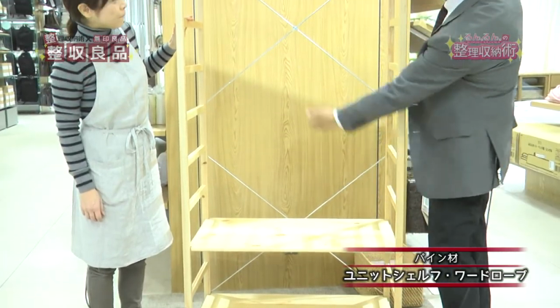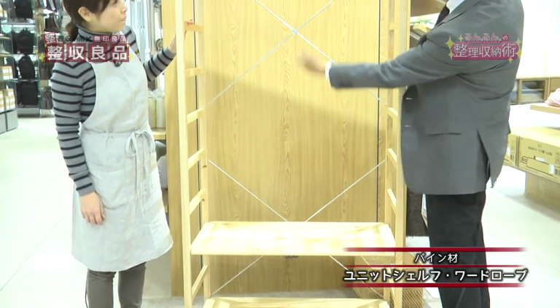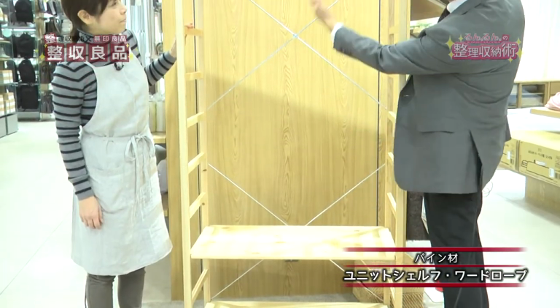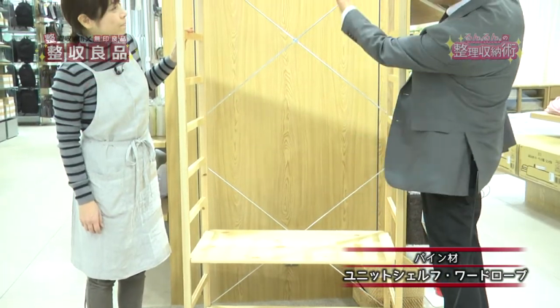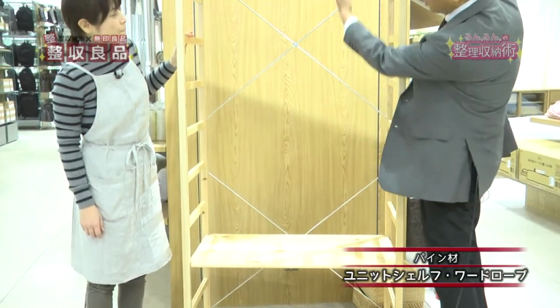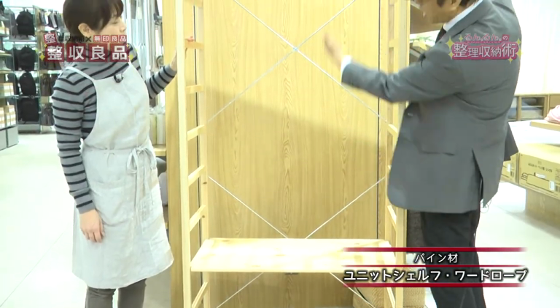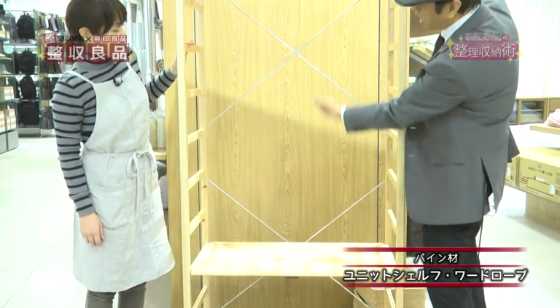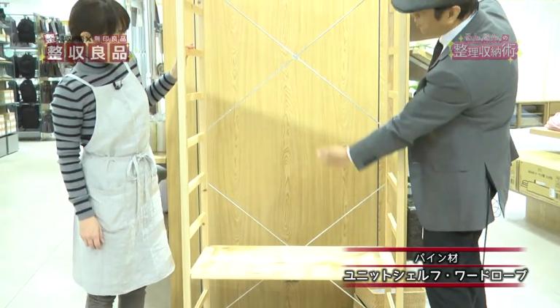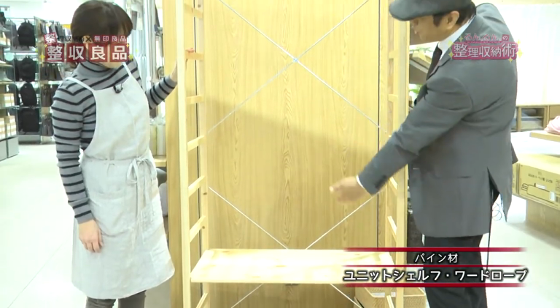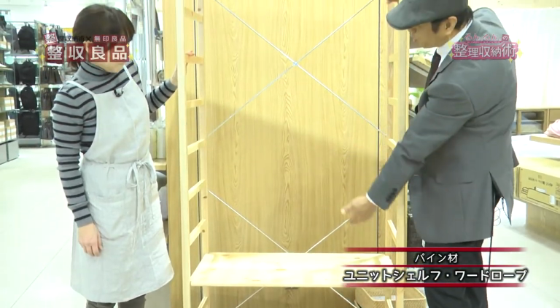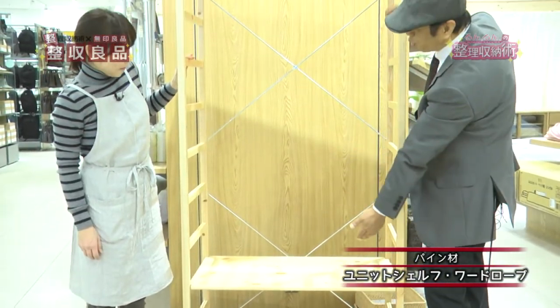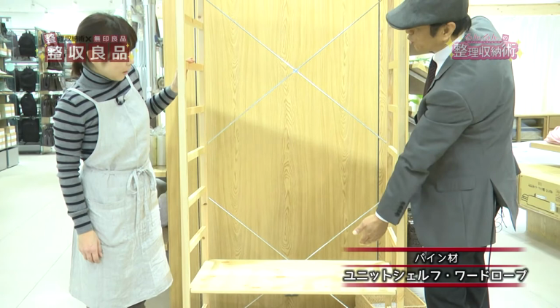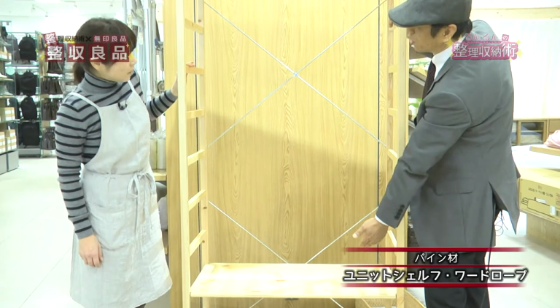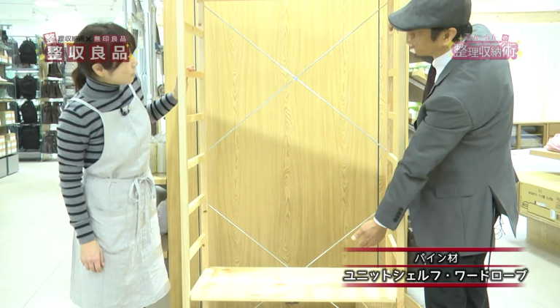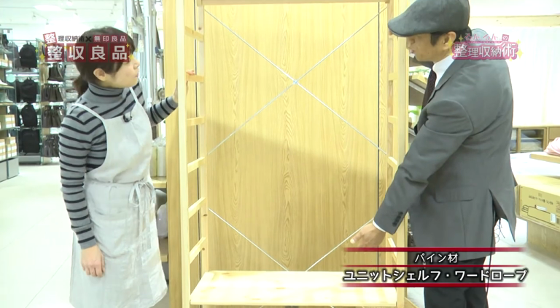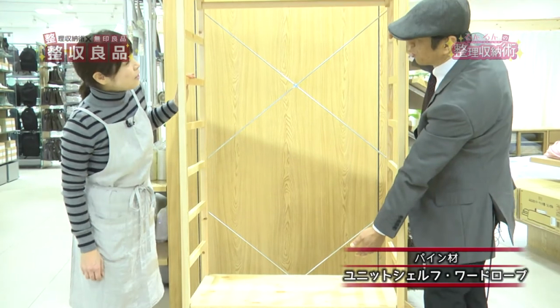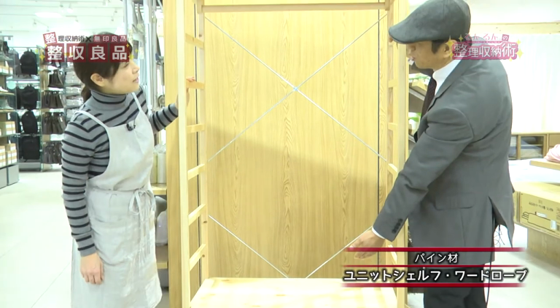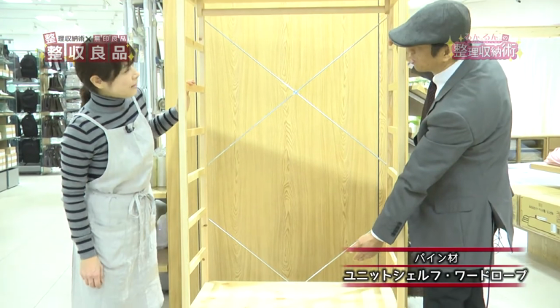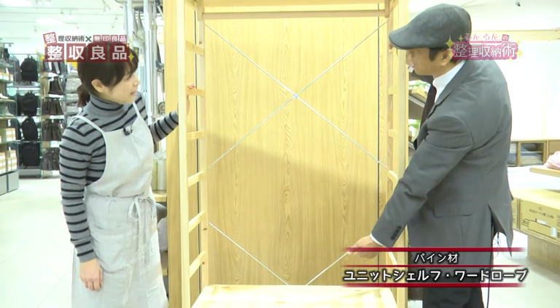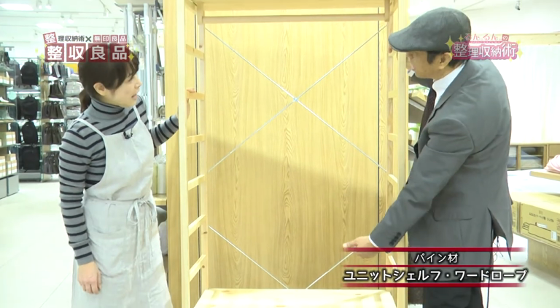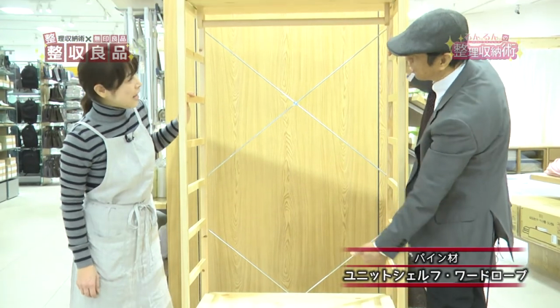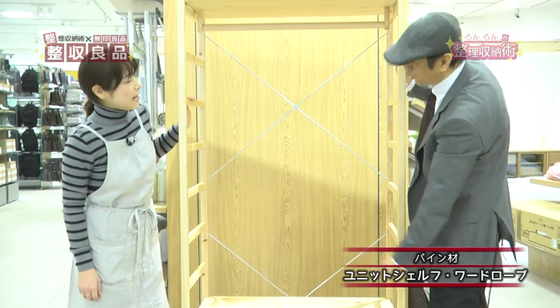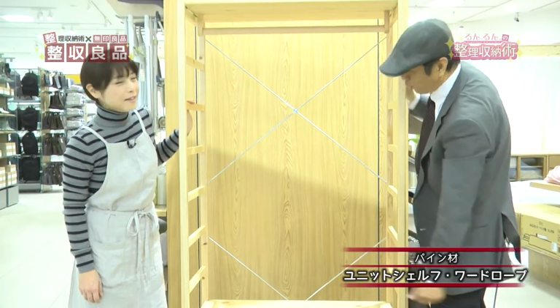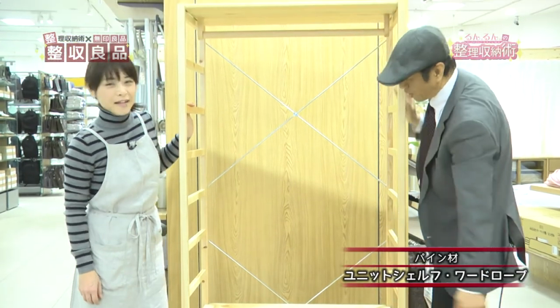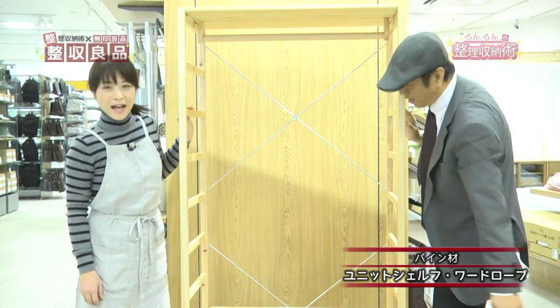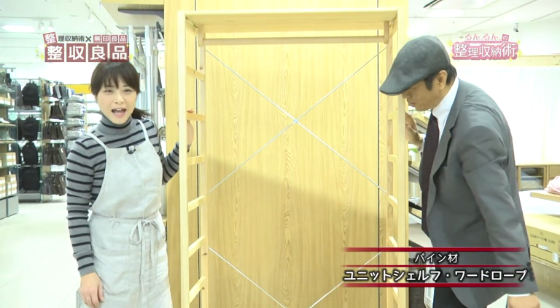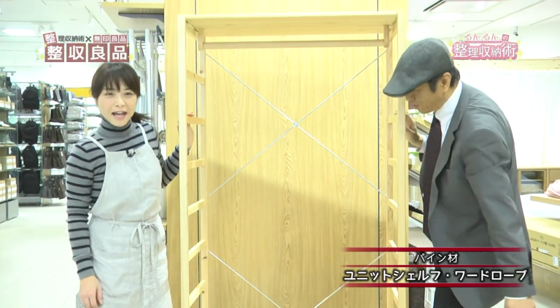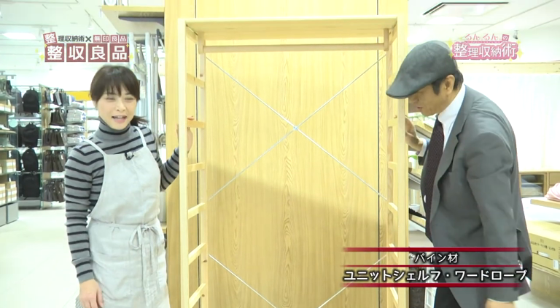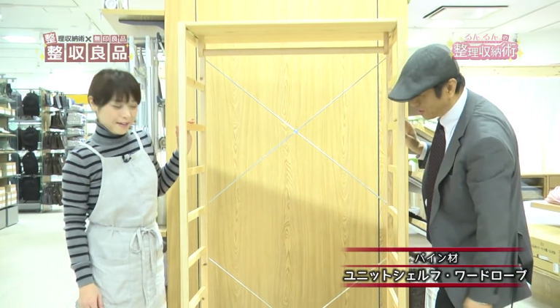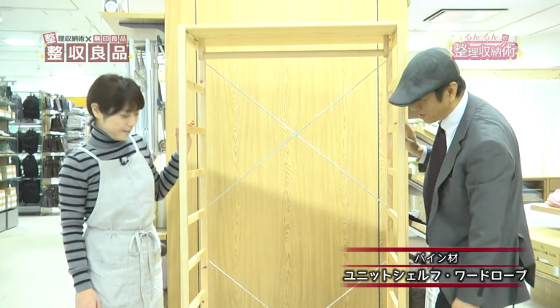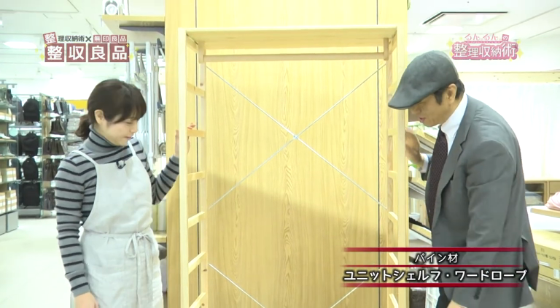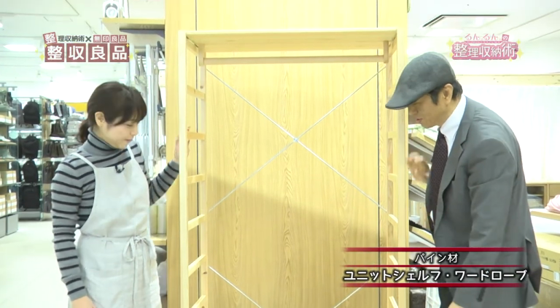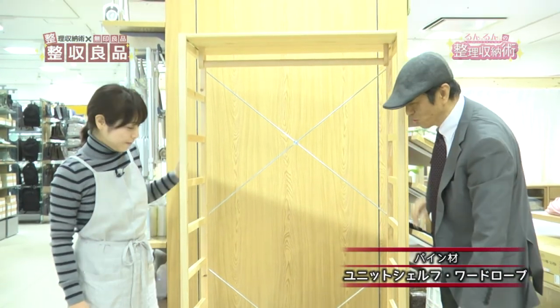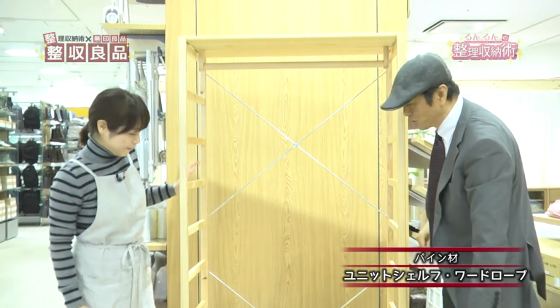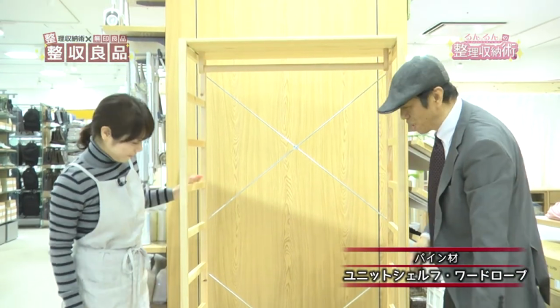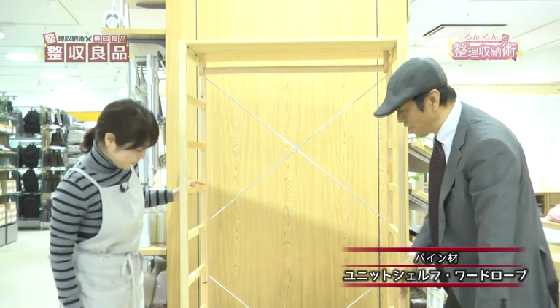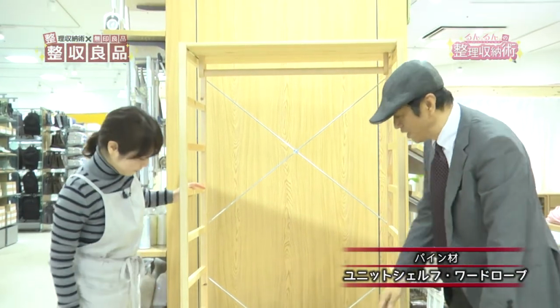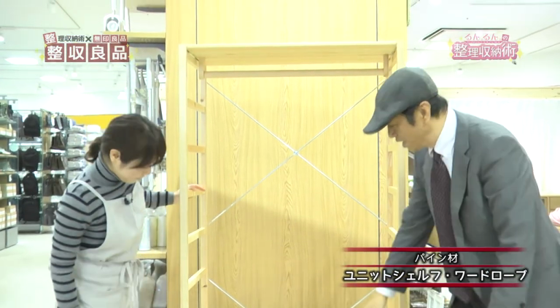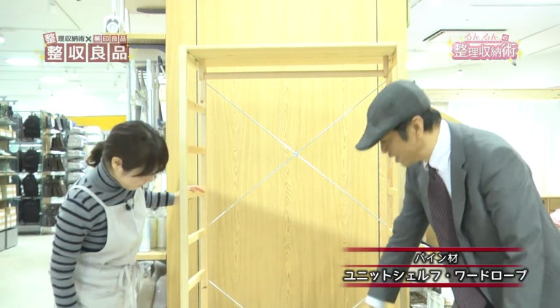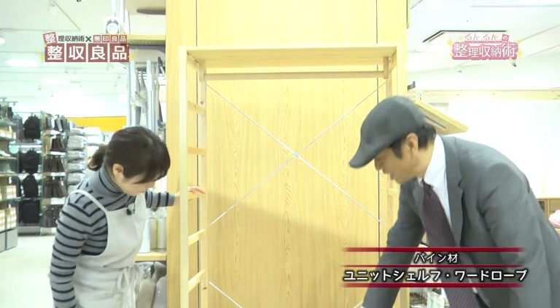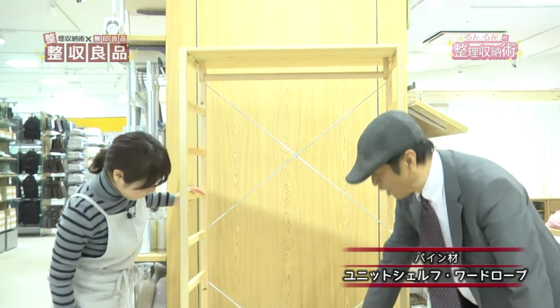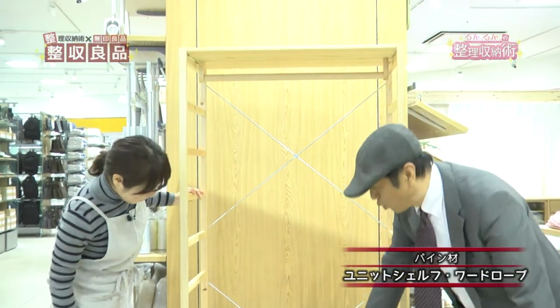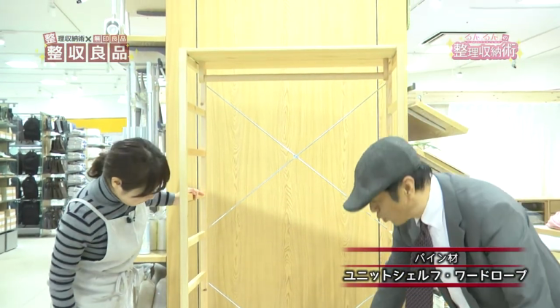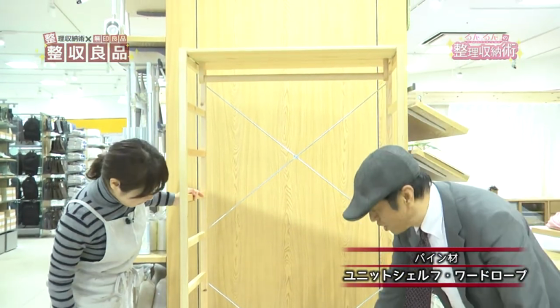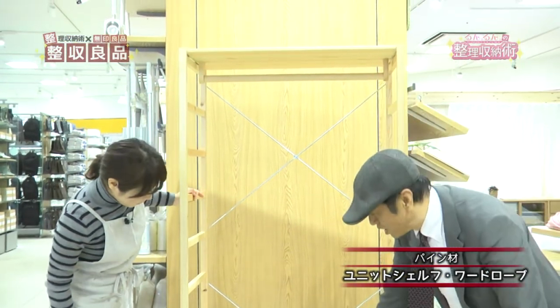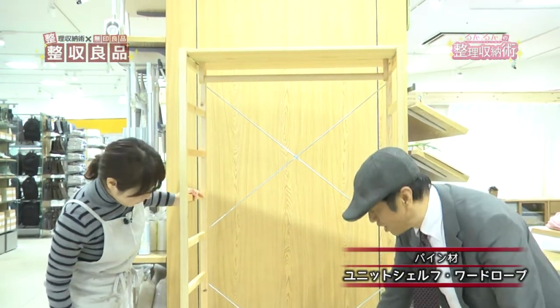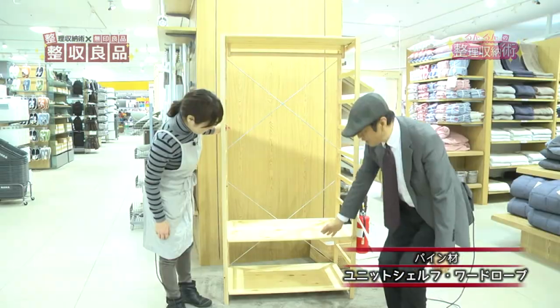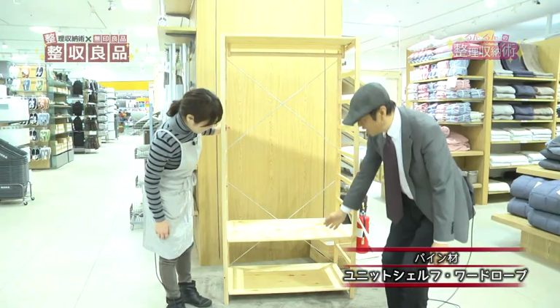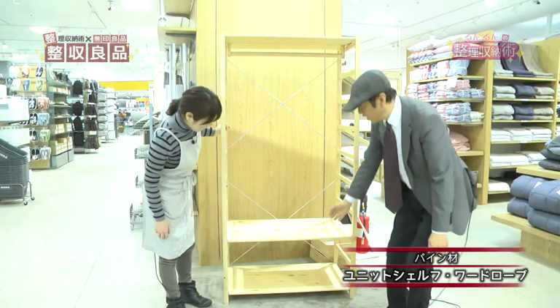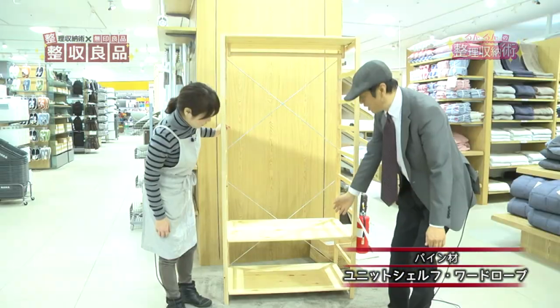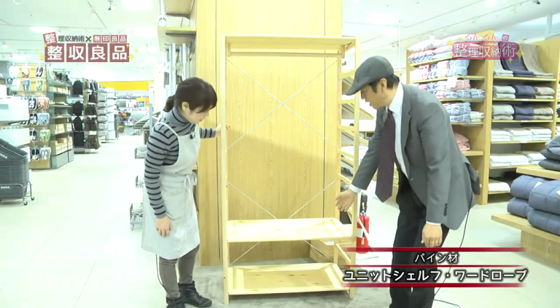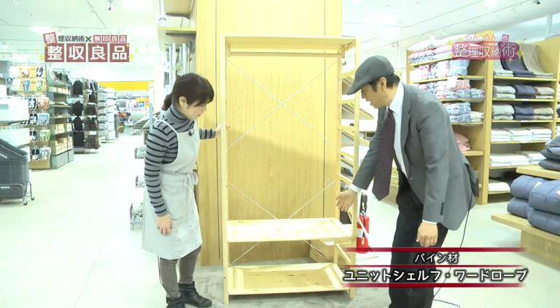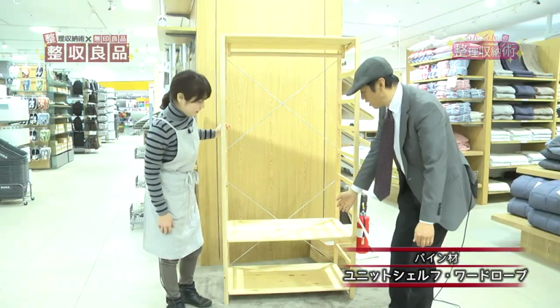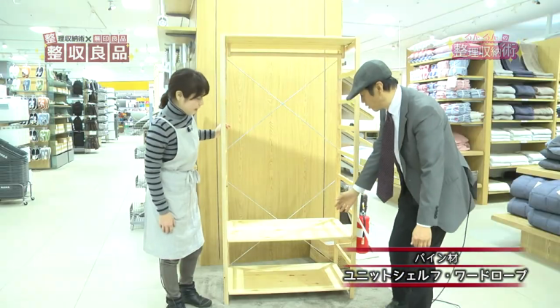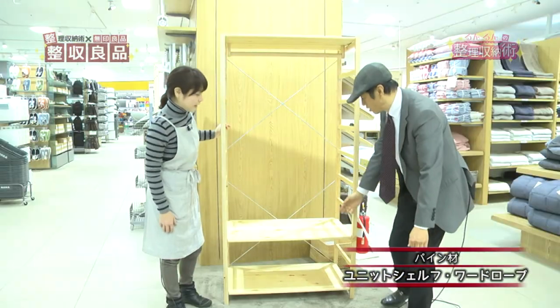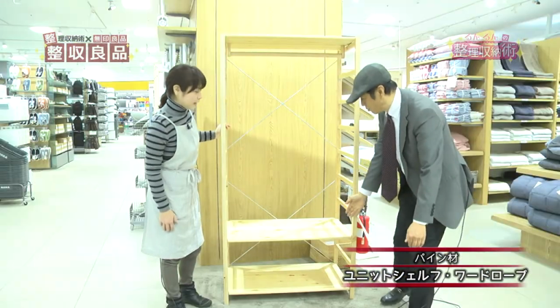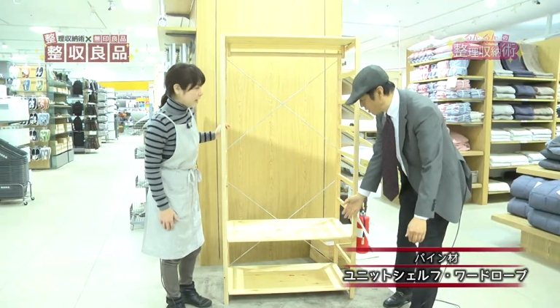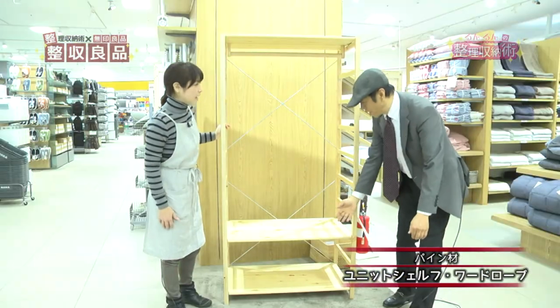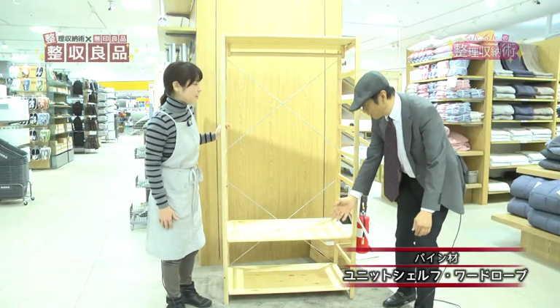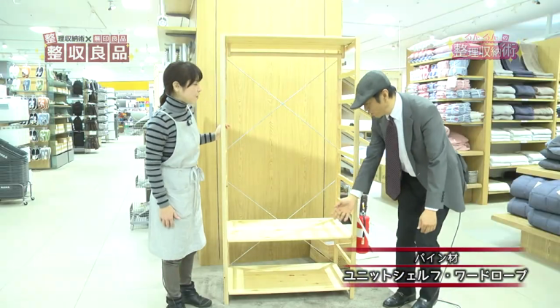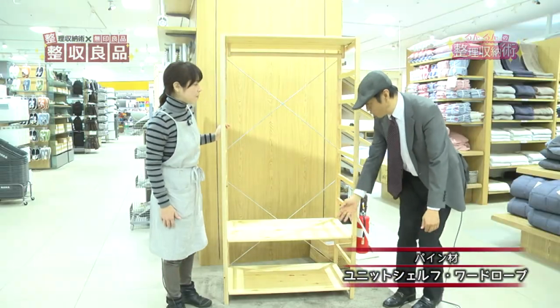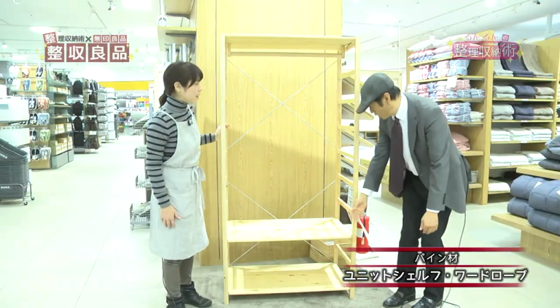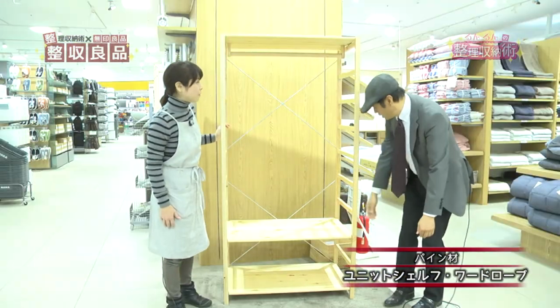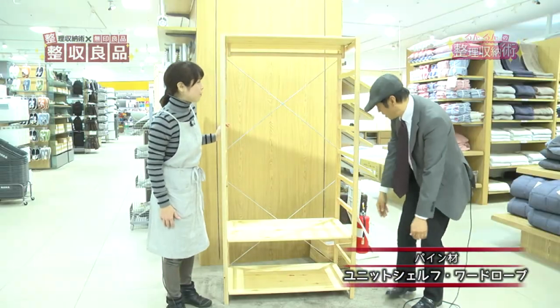これで完成でございます。じゃあちょっと正面向けましょうかね。もうグラグラもしませんね。なんと先ほど組み立てていたやつがハンガーポールになりました。そしてこういった段がどこにでも取り付けられるのでこの感じだとちょっと長めのコートでもかかるのかなという感じですね。そして下の方にも収納スペースがあります。